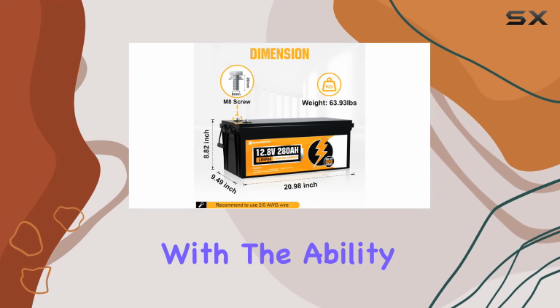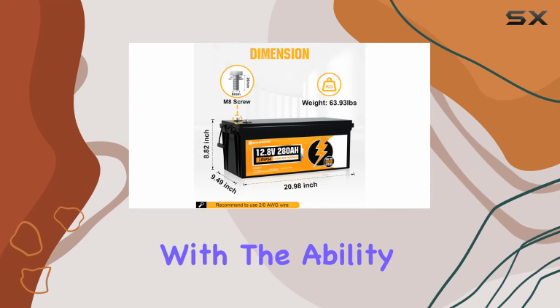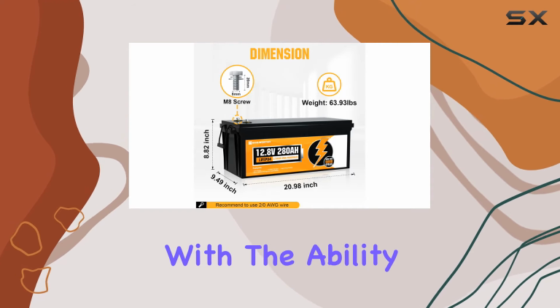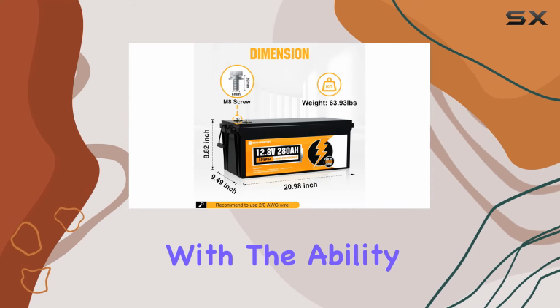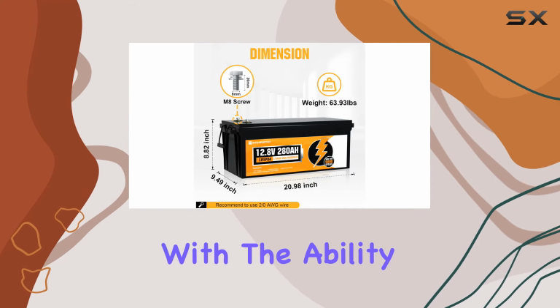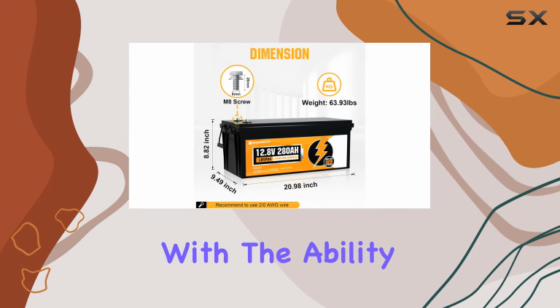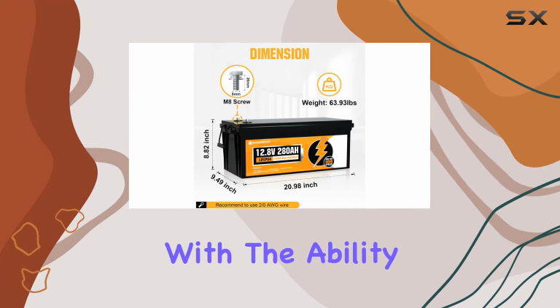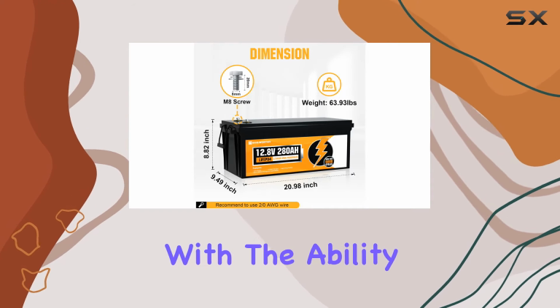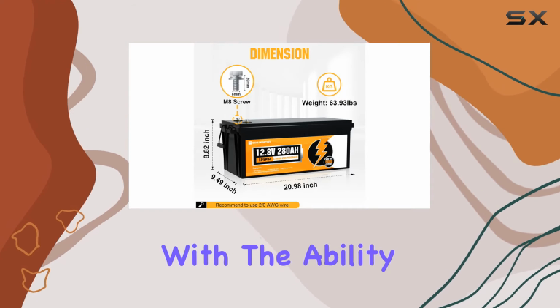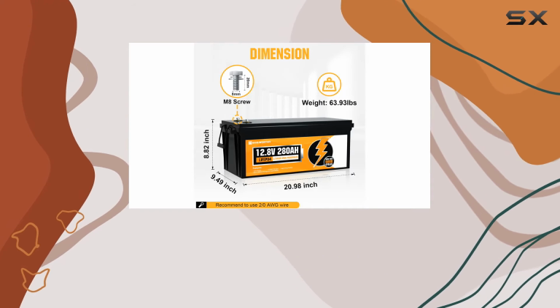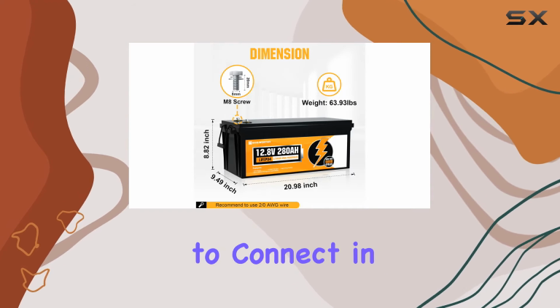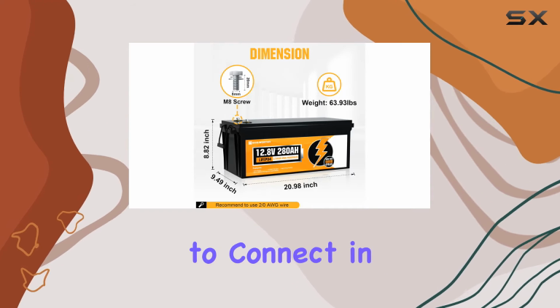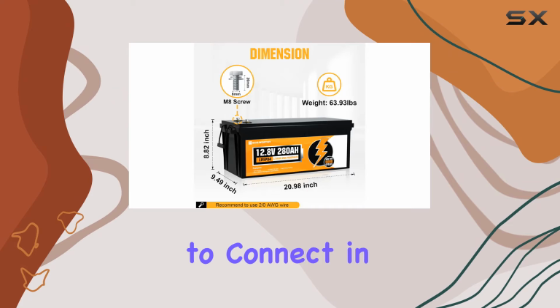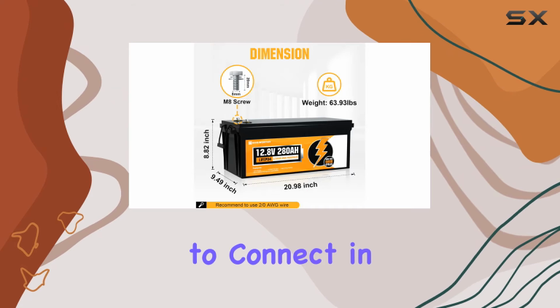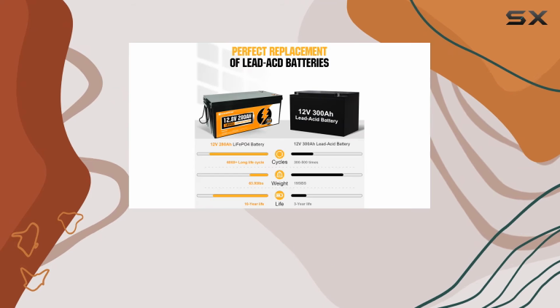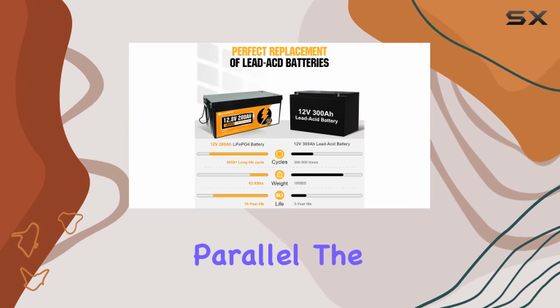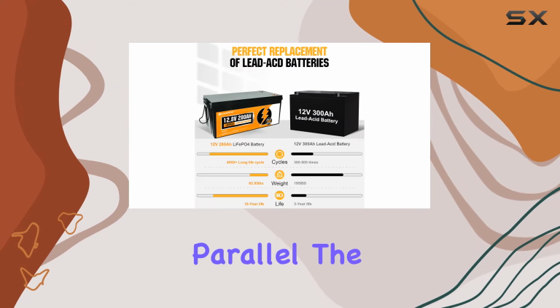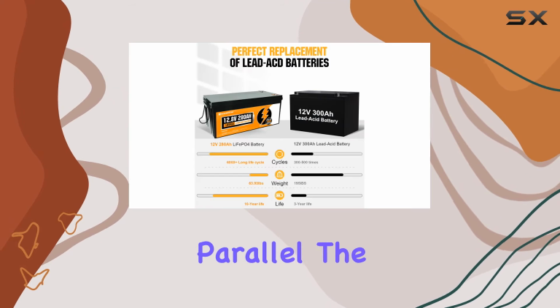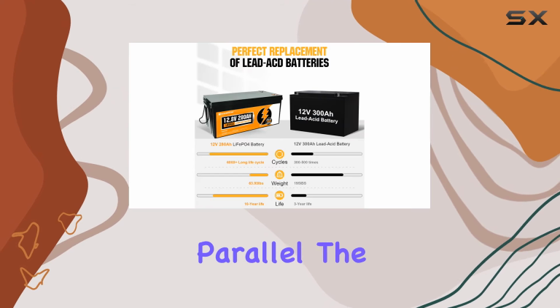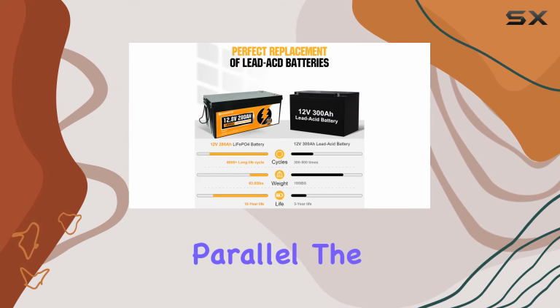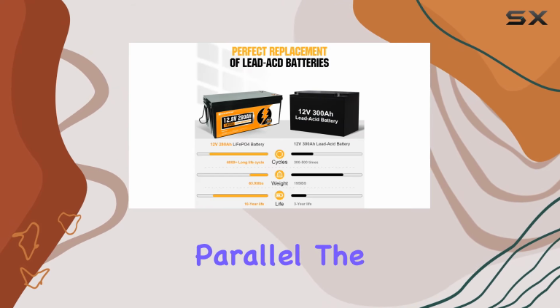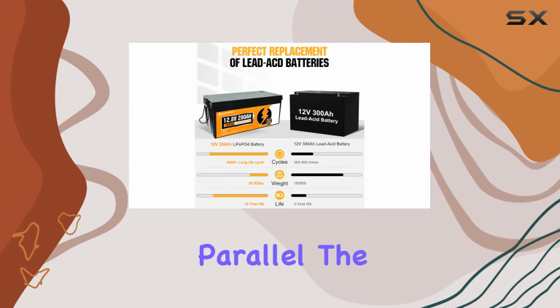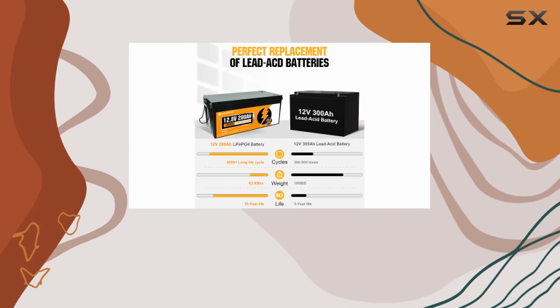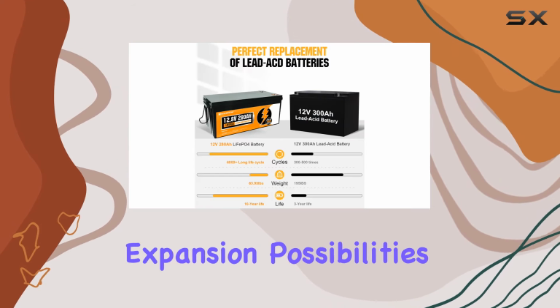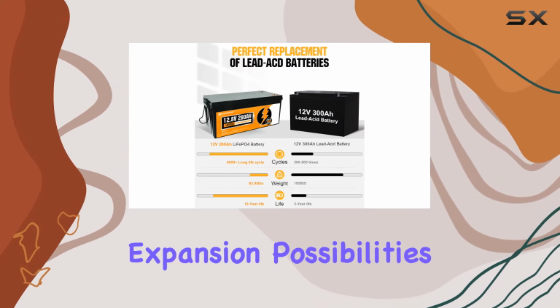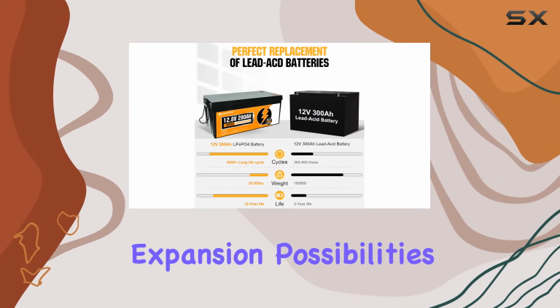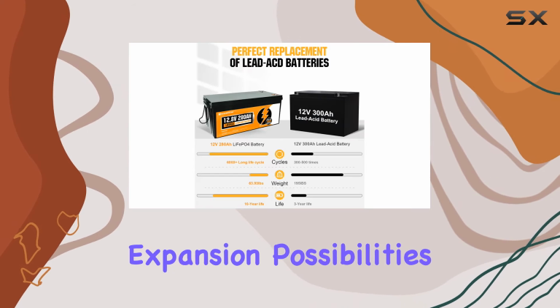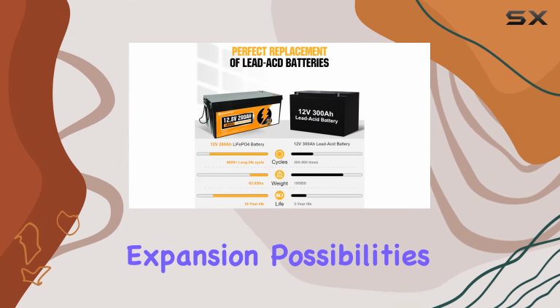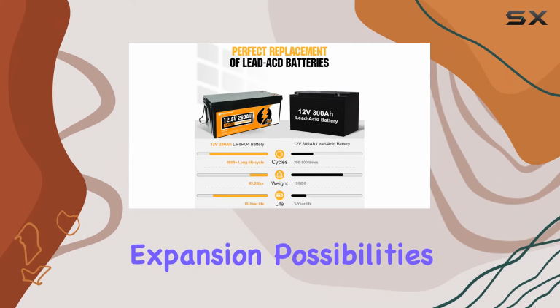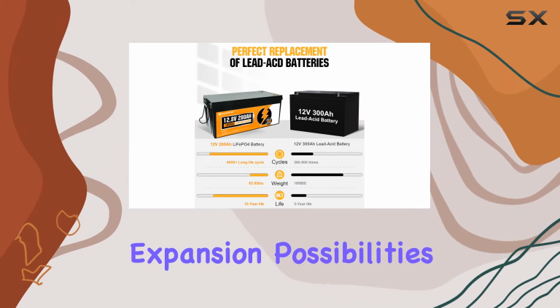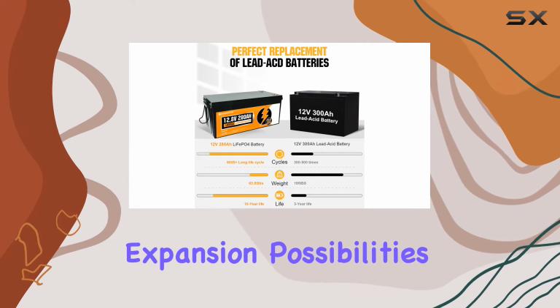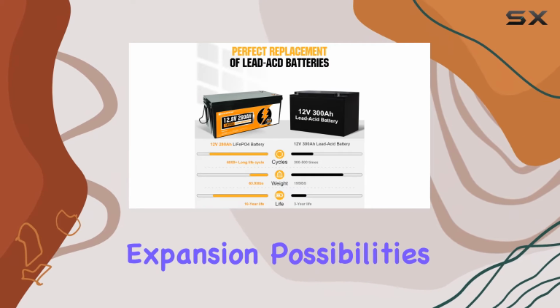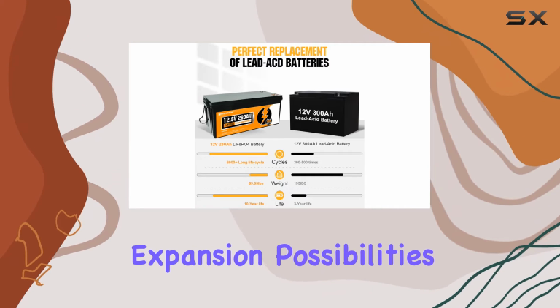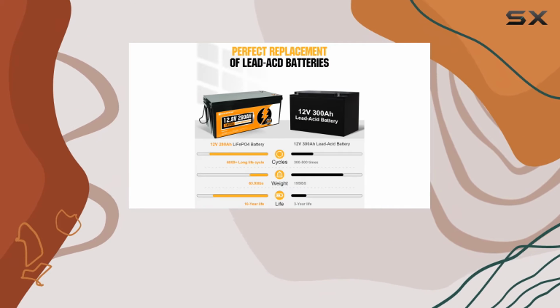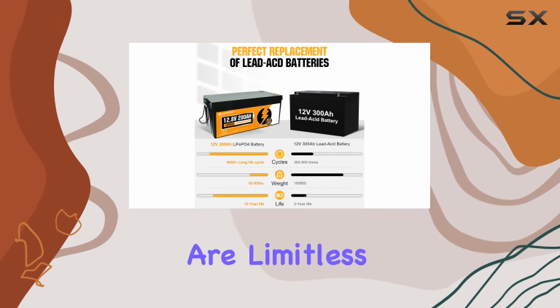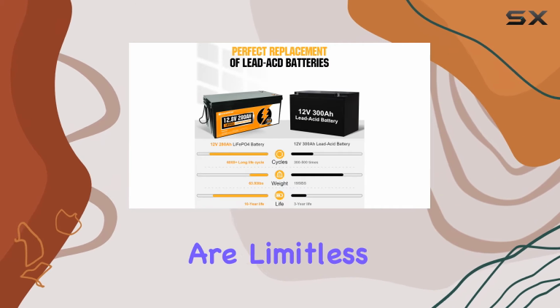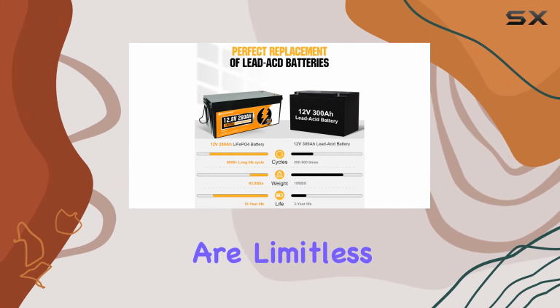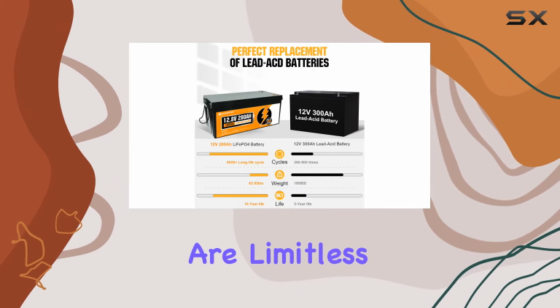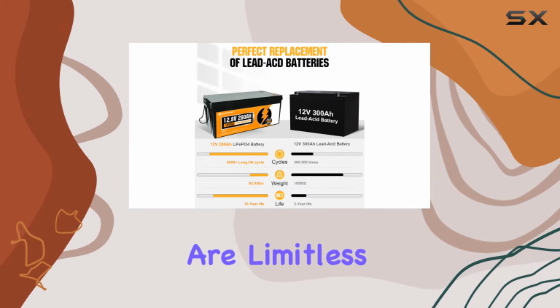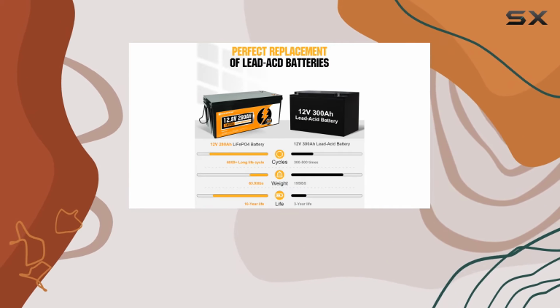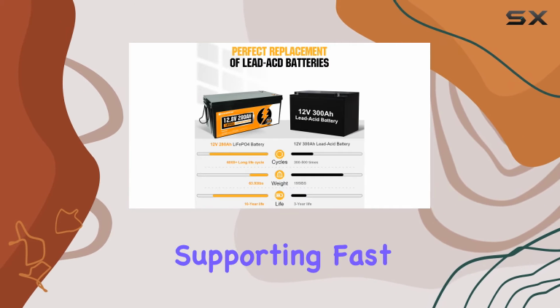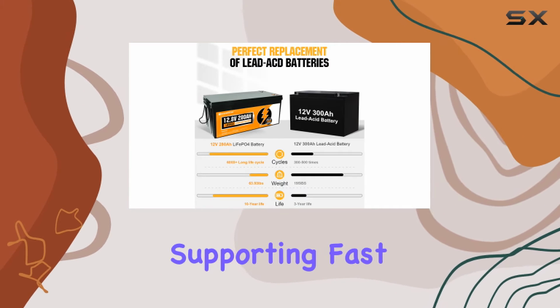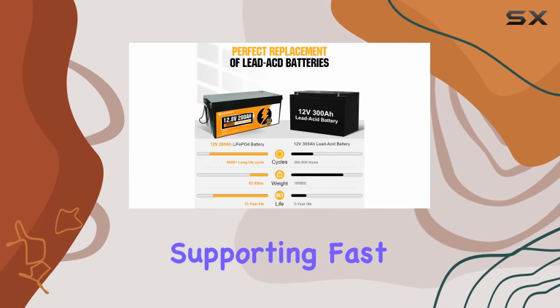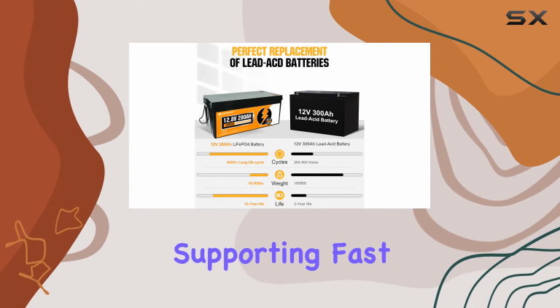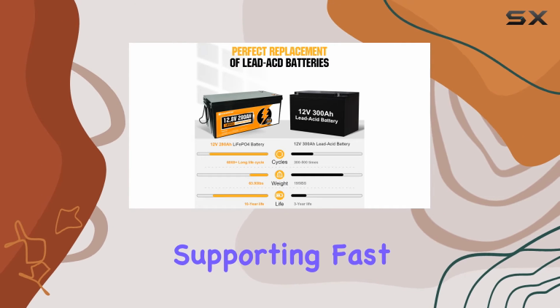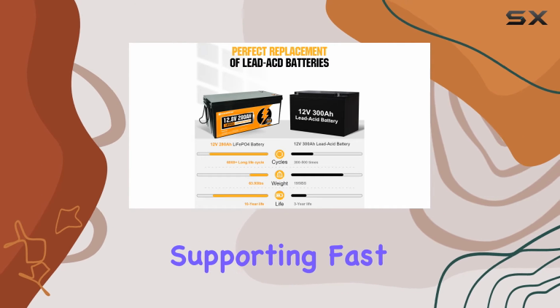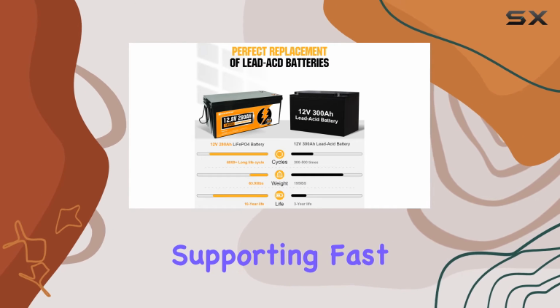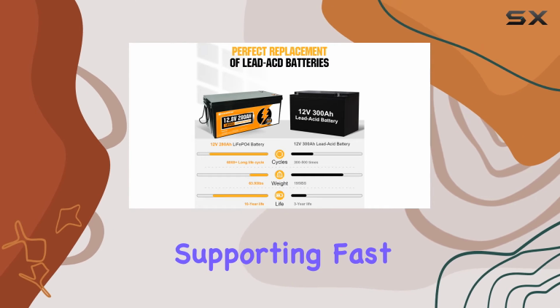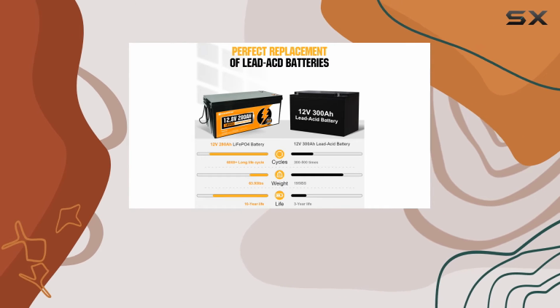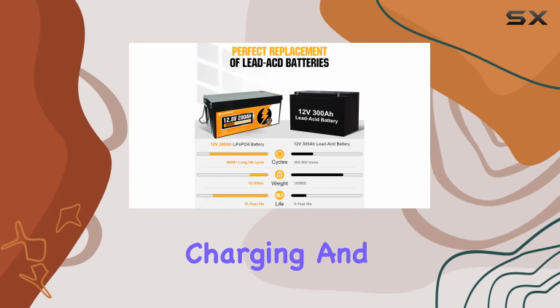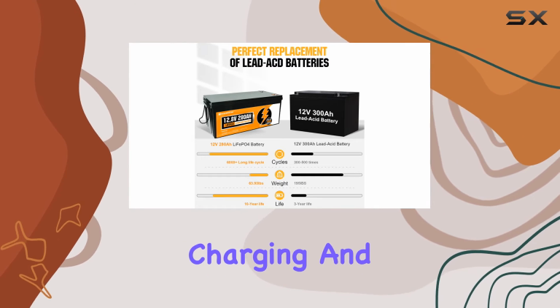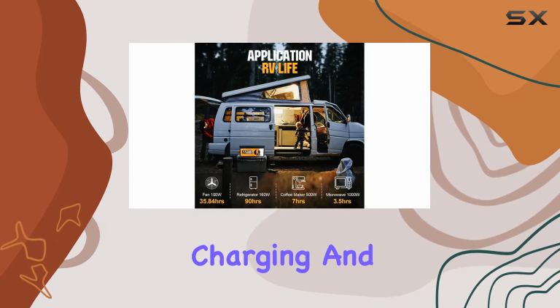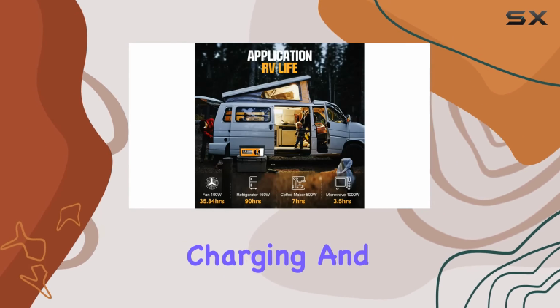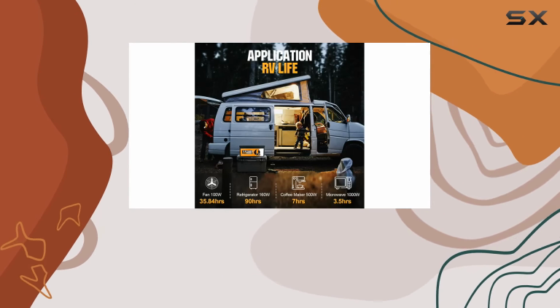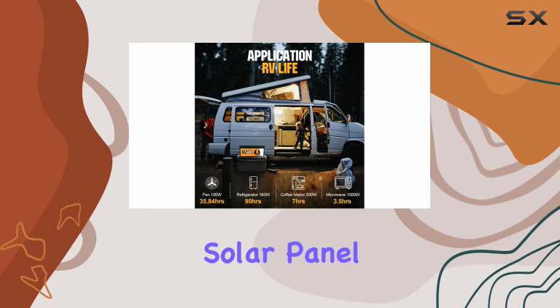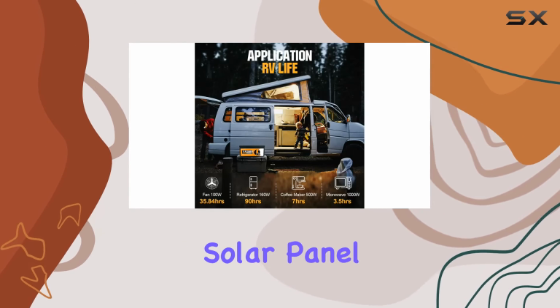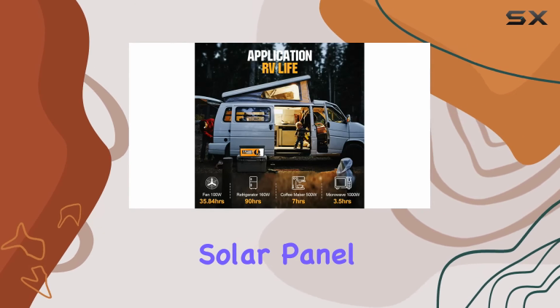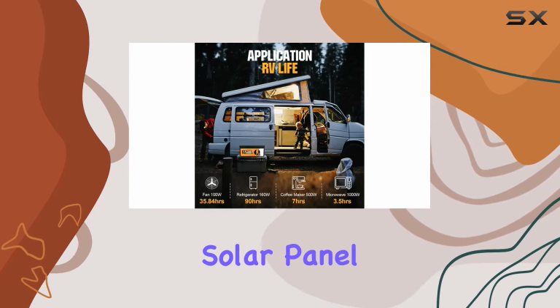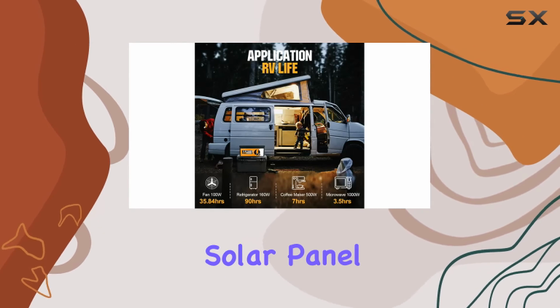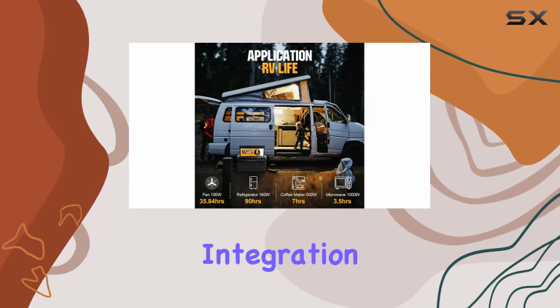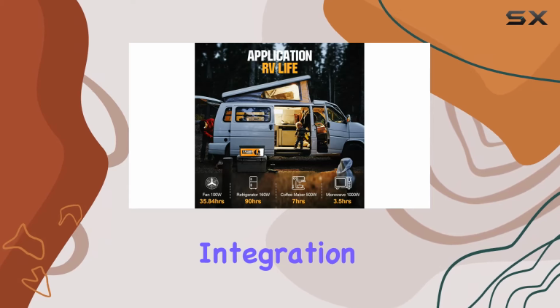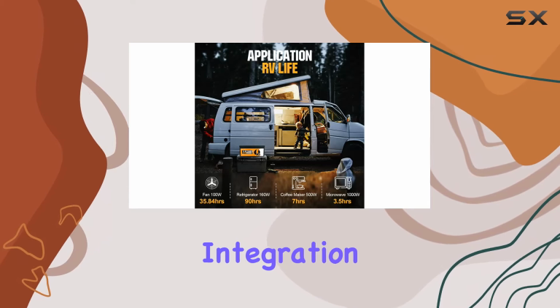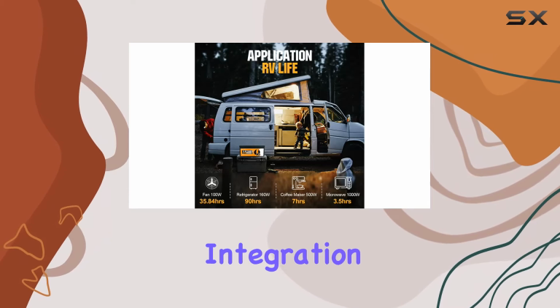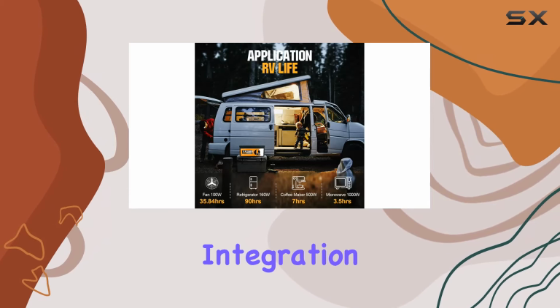With the ability to connect in parallel, the expansion possibilities are limitless, supporting fast charging and solar panel integration.